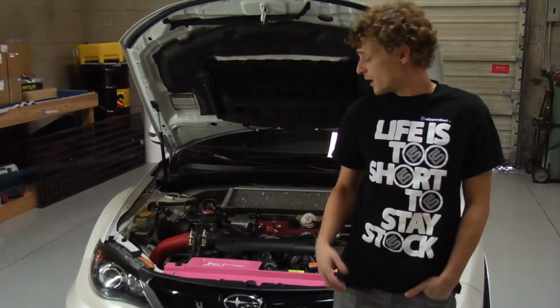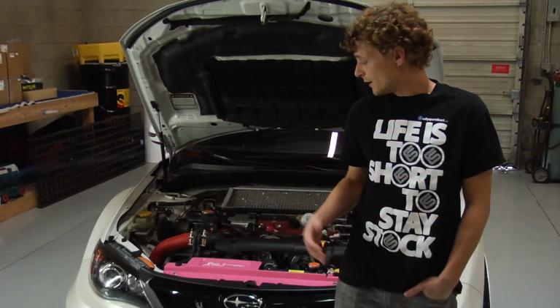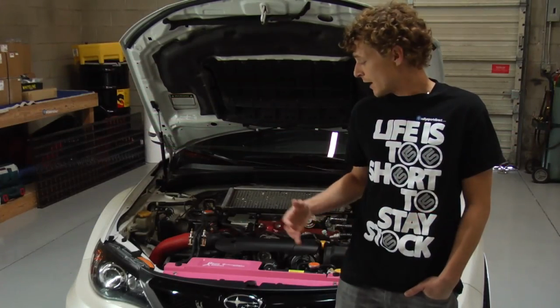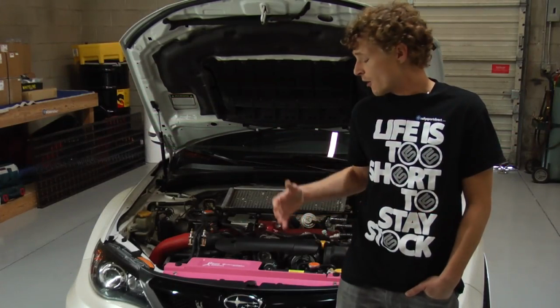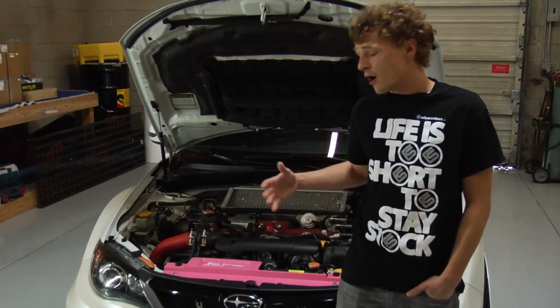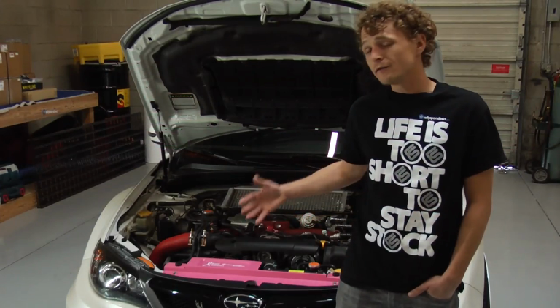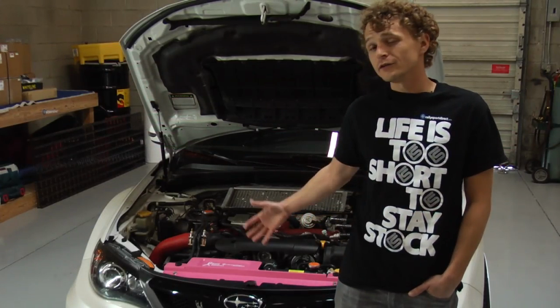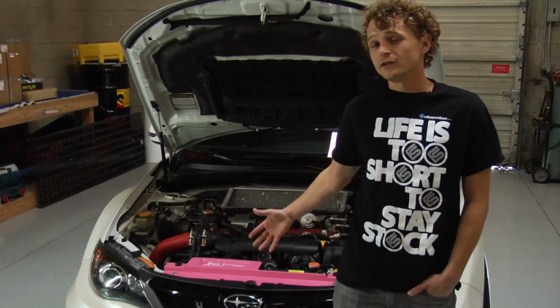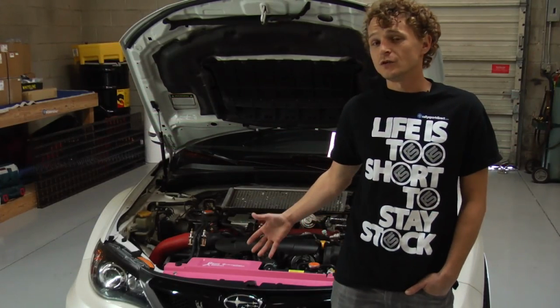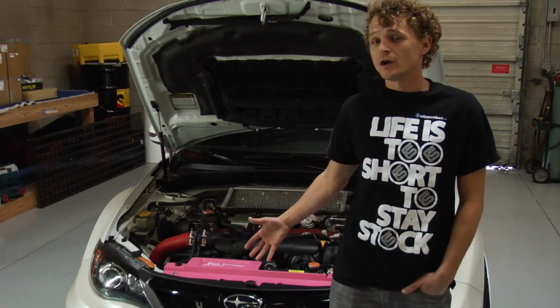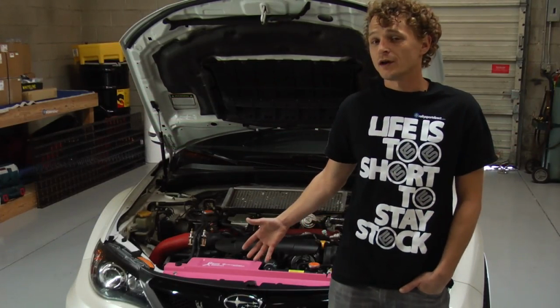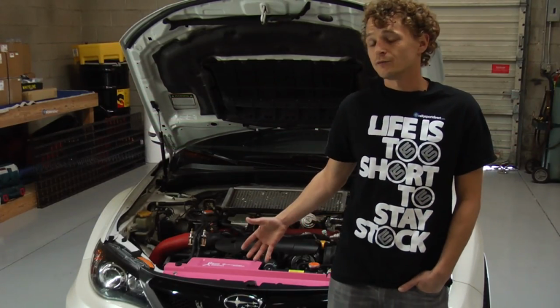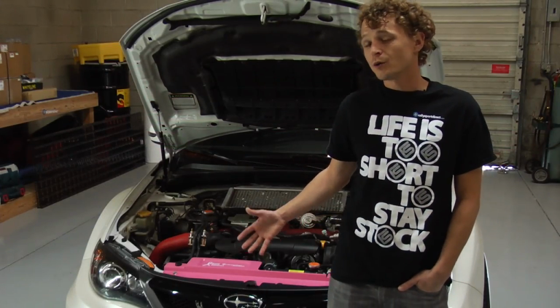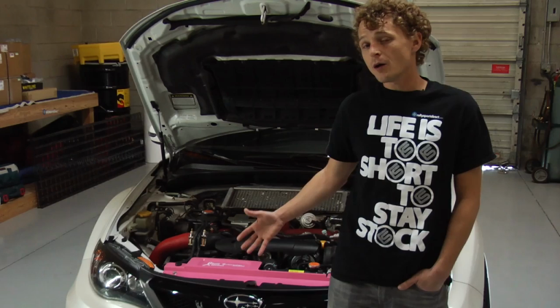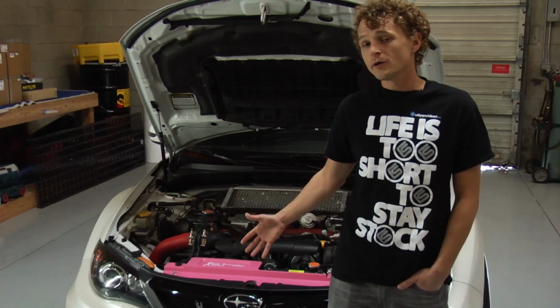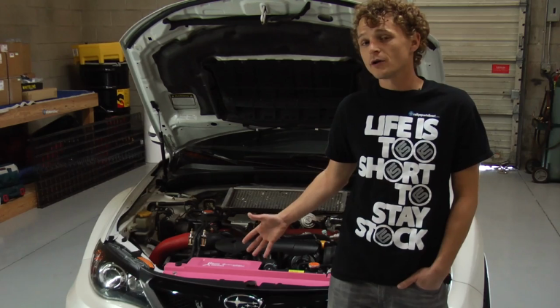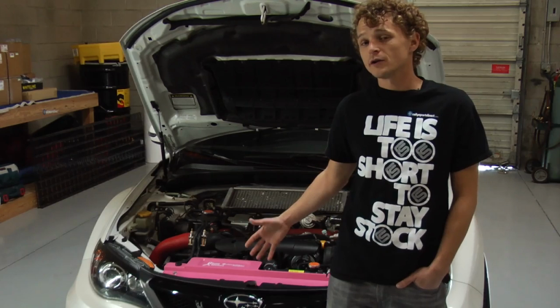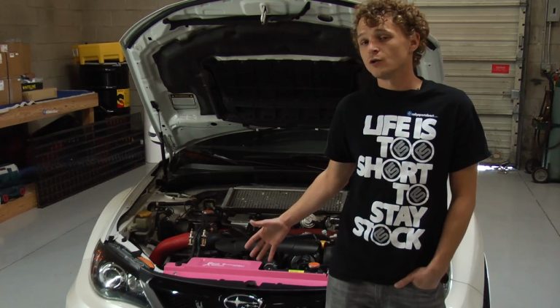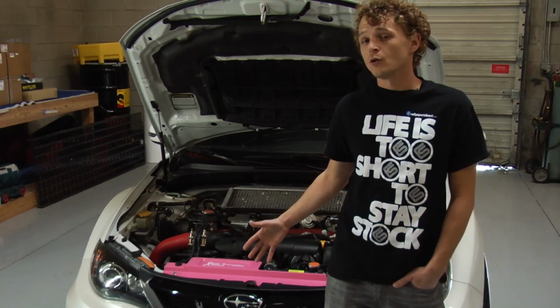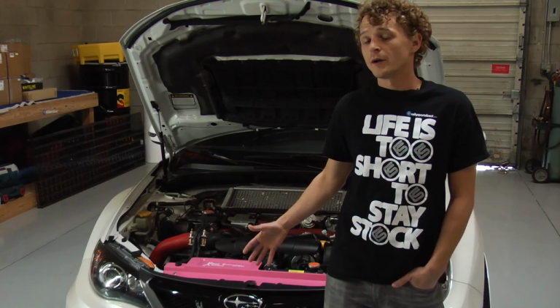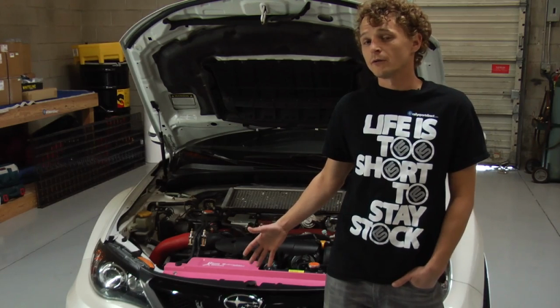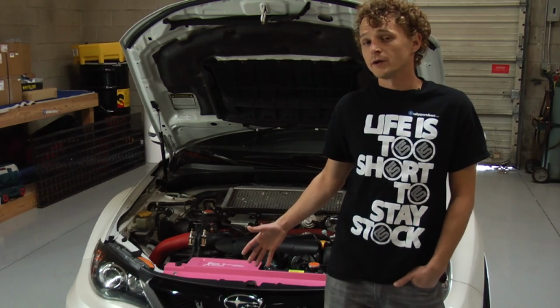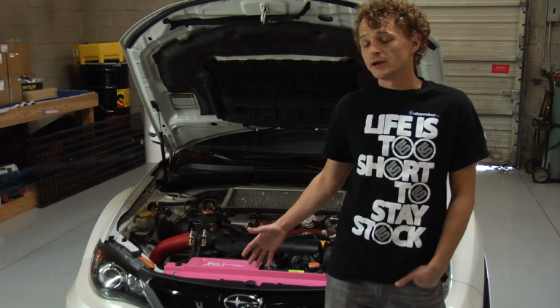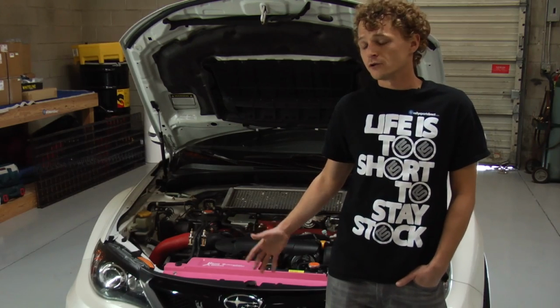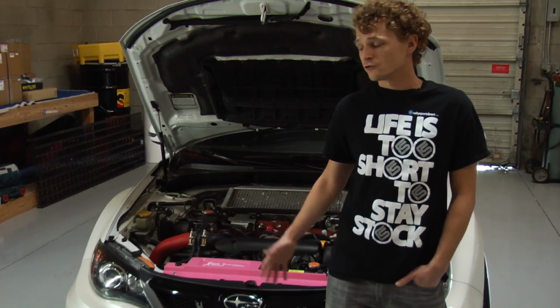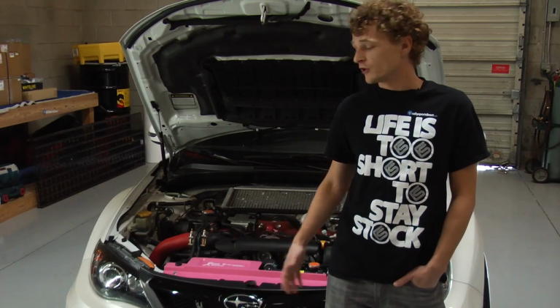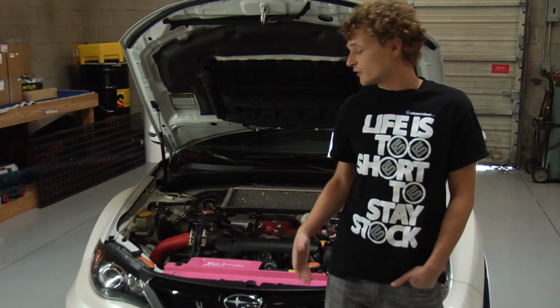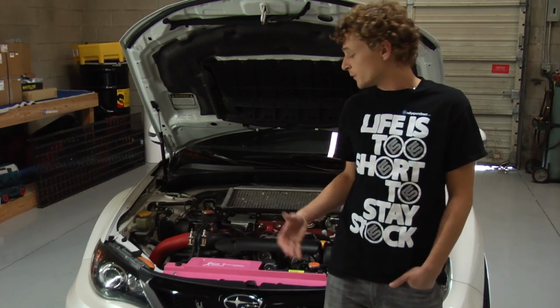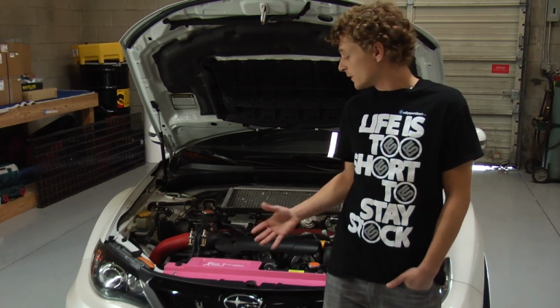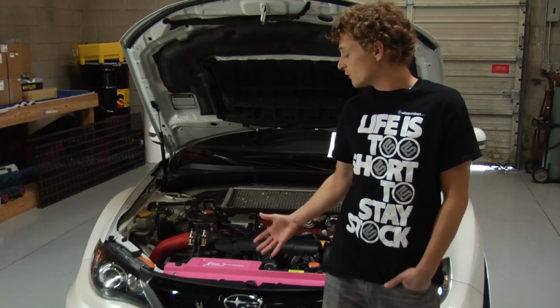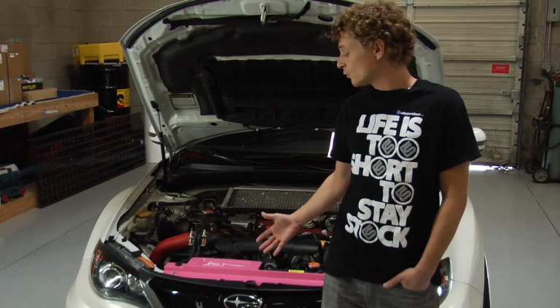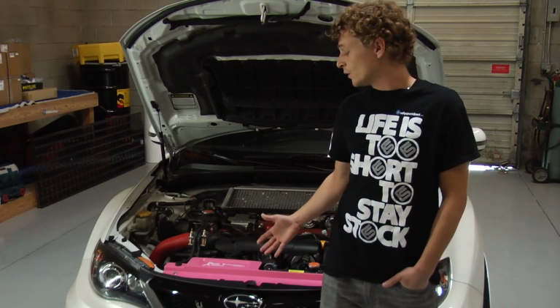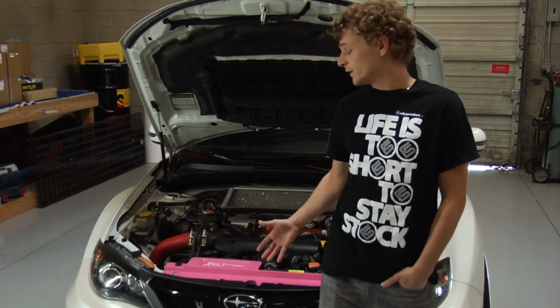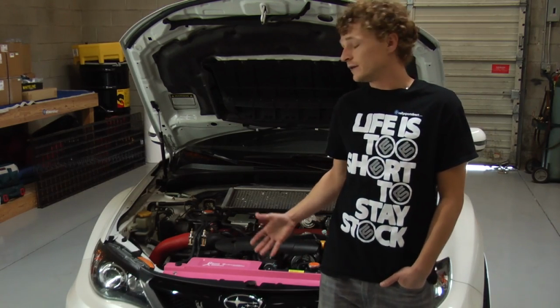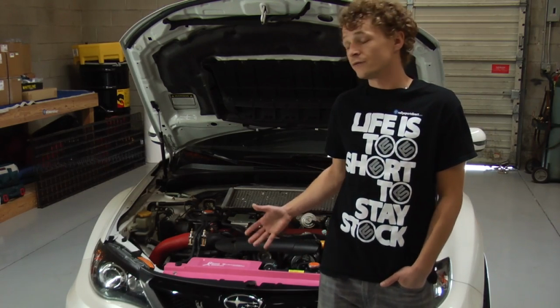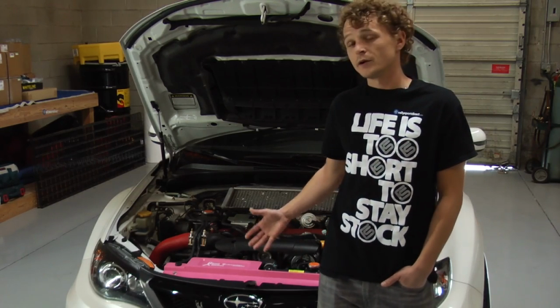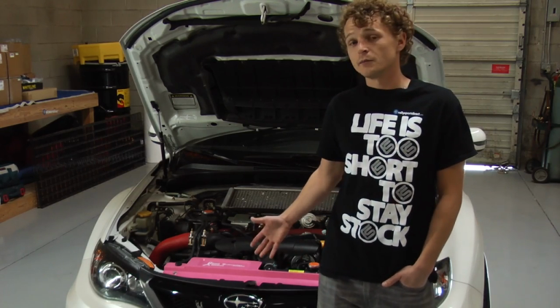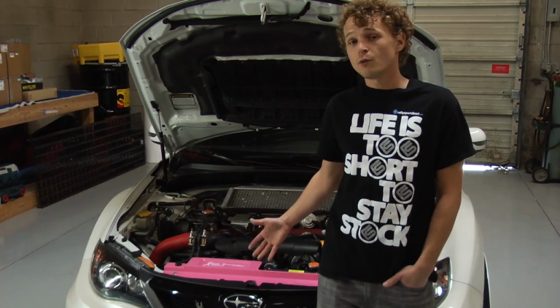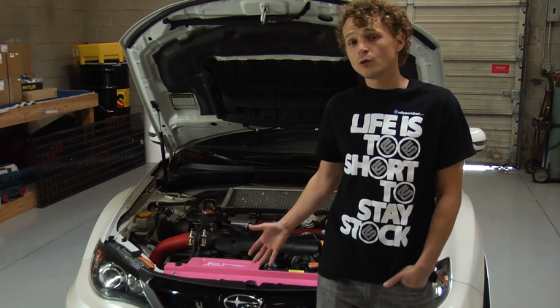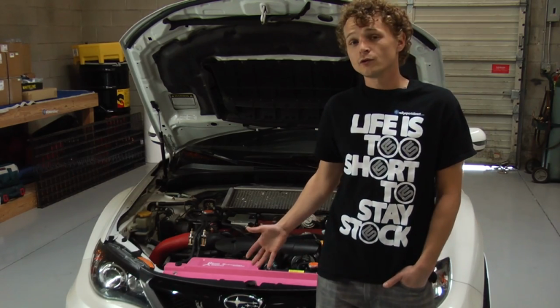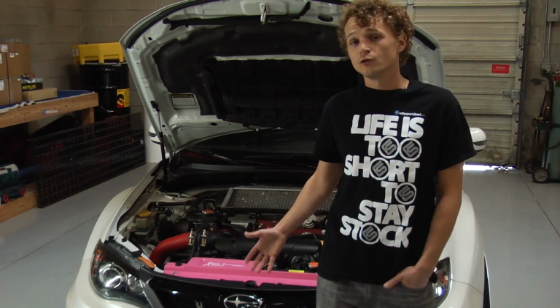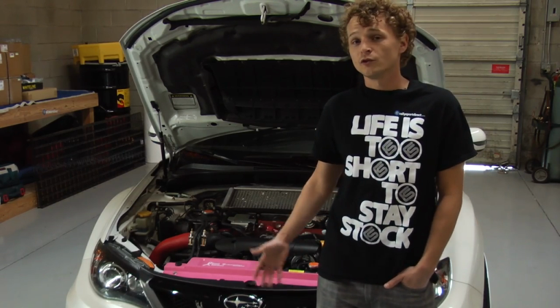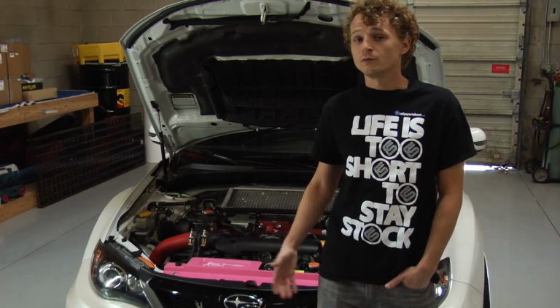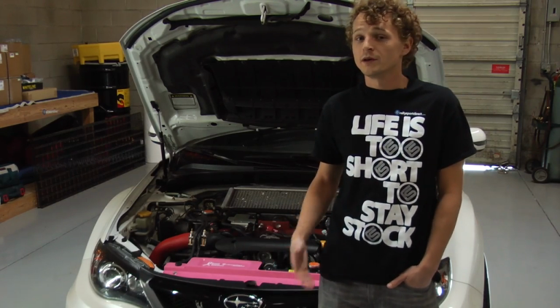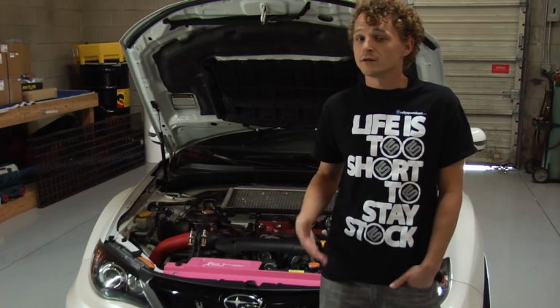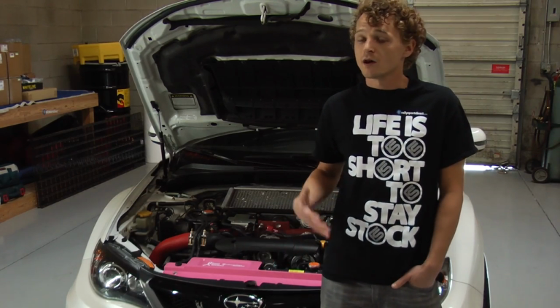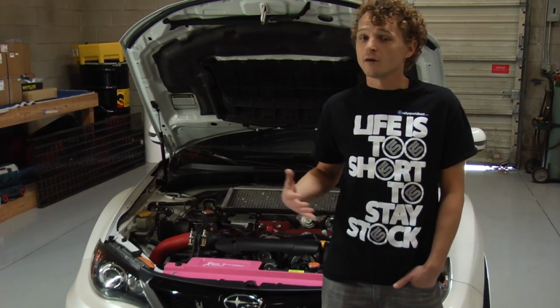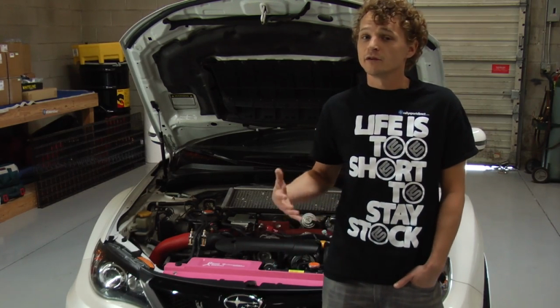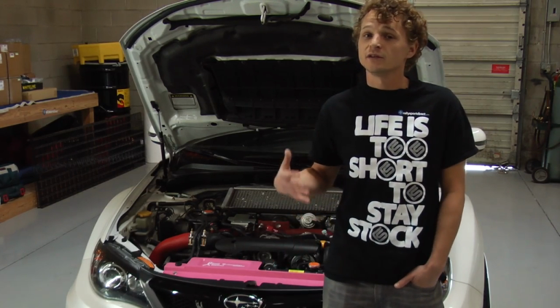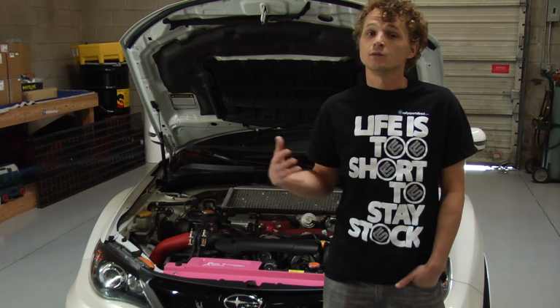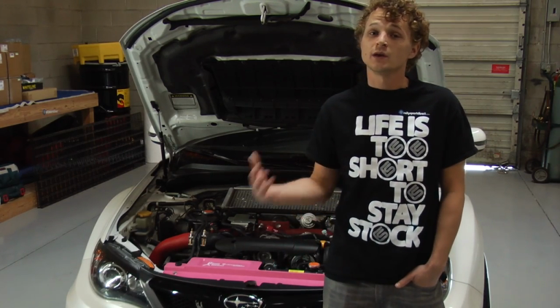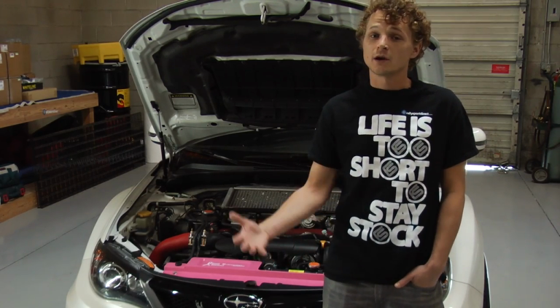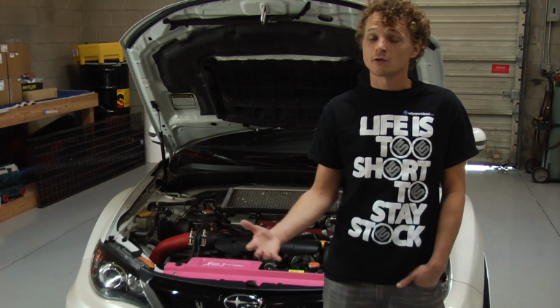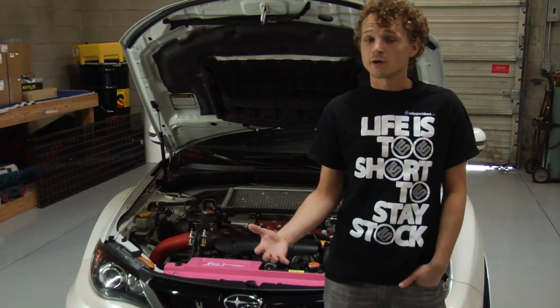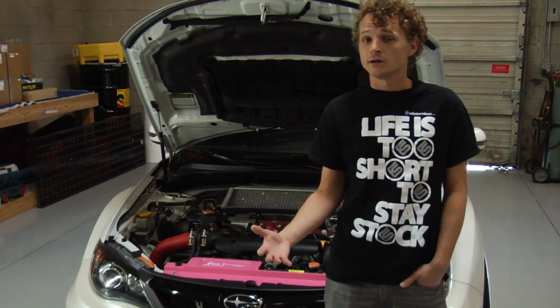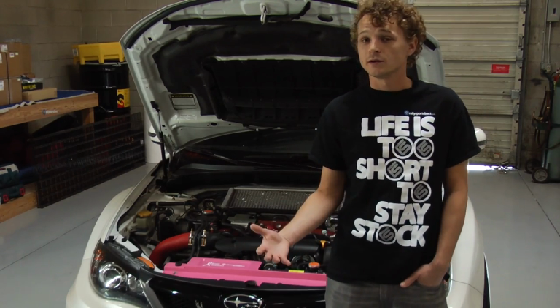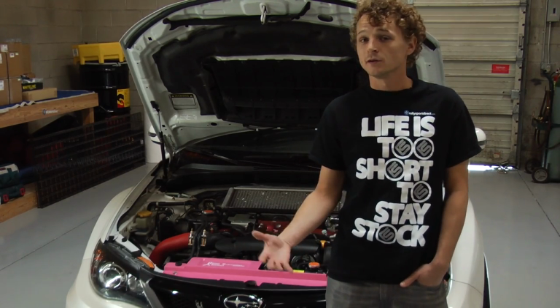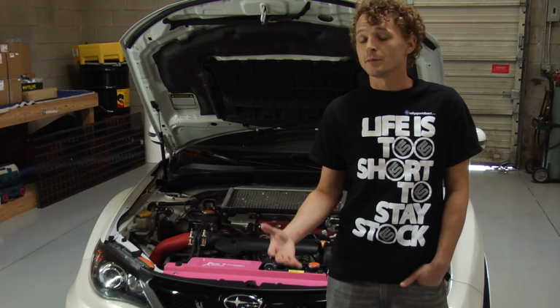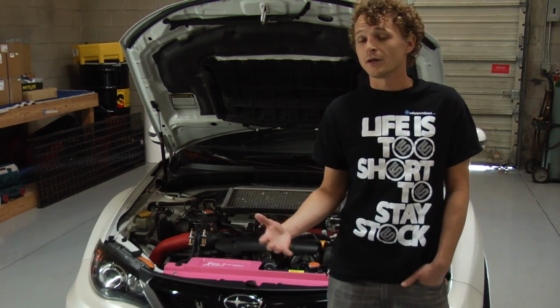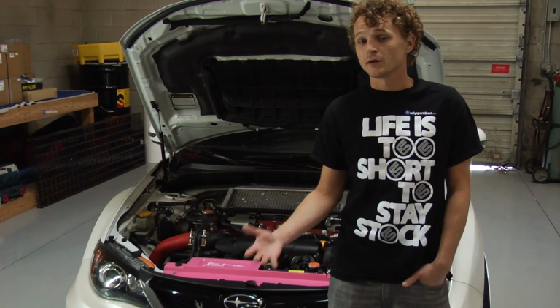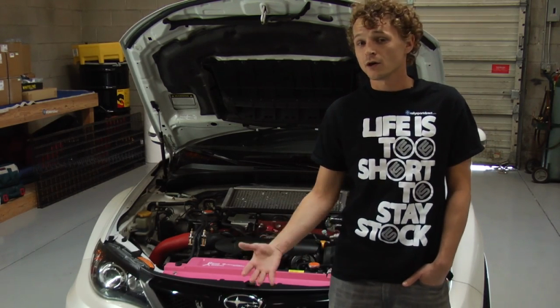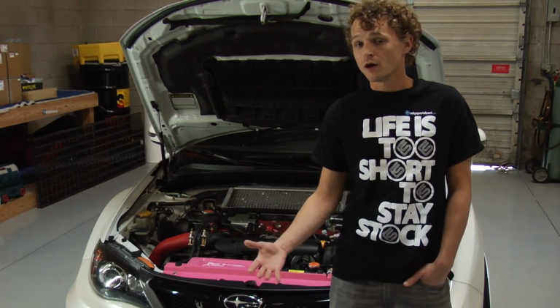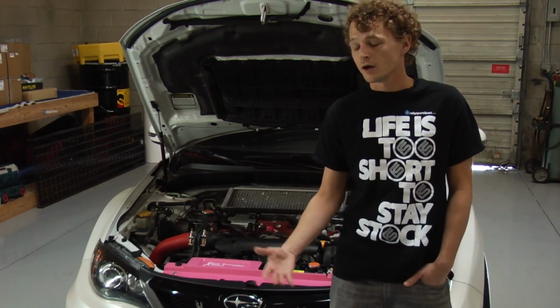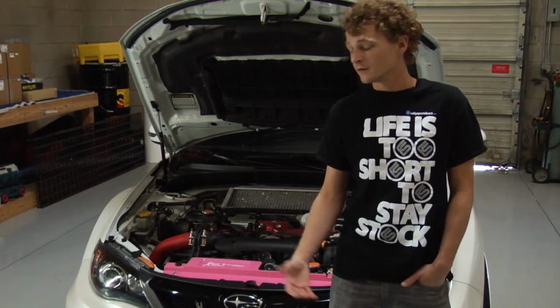Now obviously you guys probably already know about radiator shrouds, but this one is very important to us because we care a great deal about the cause.